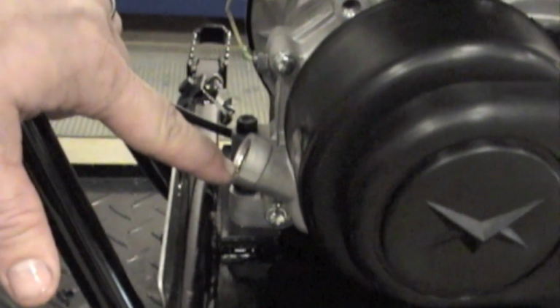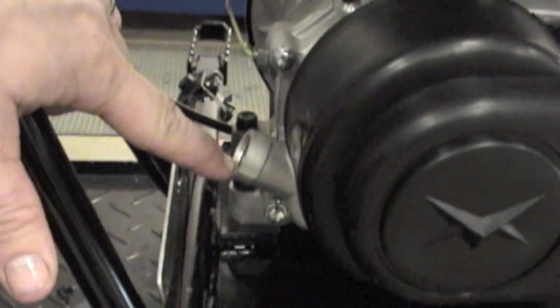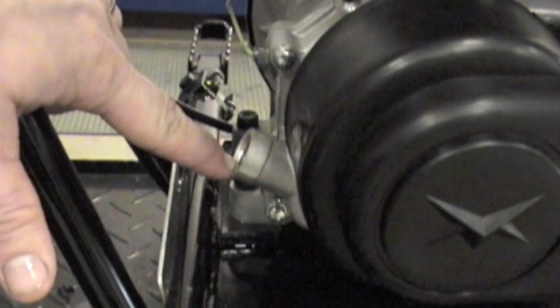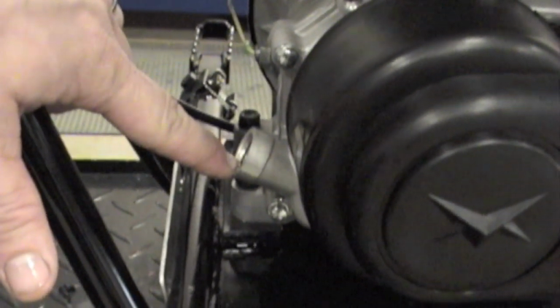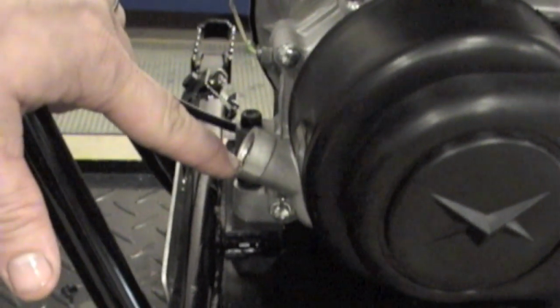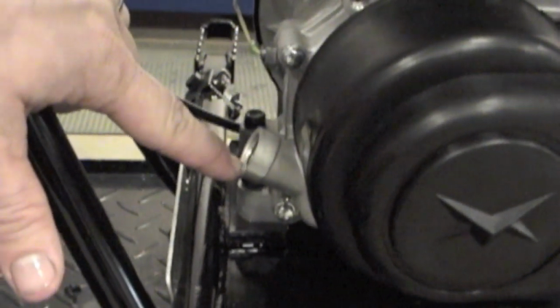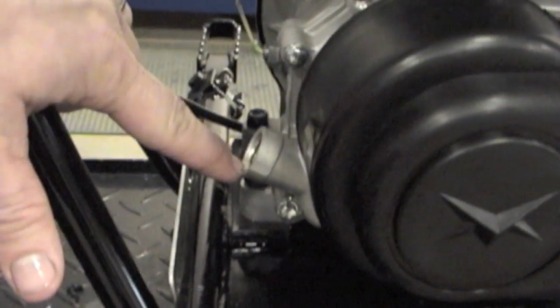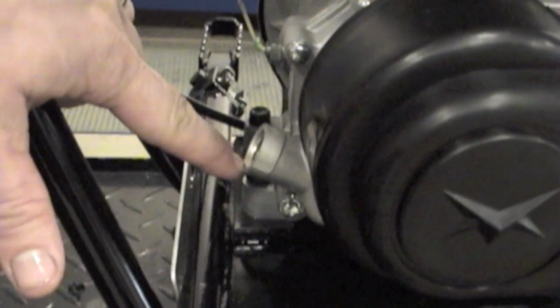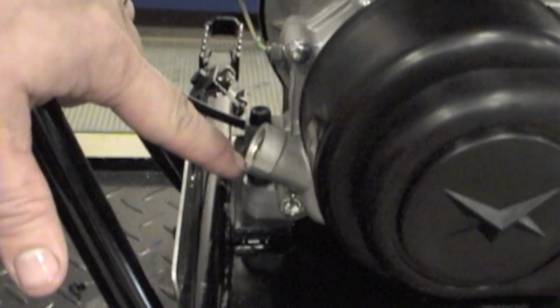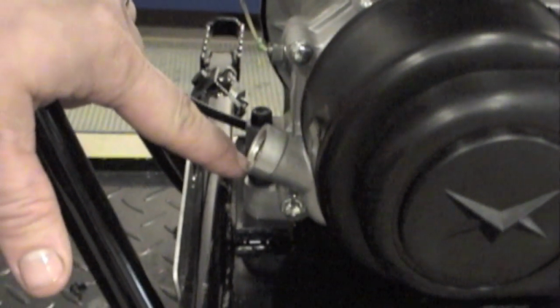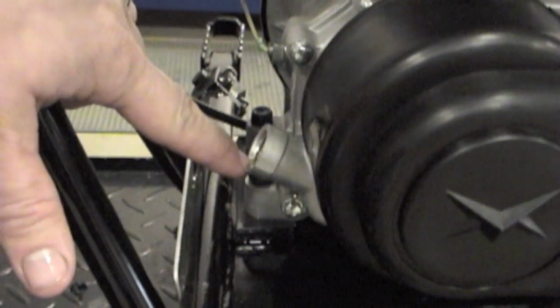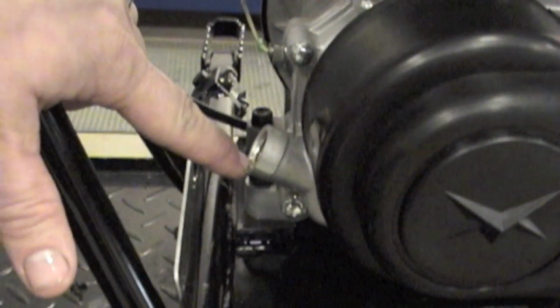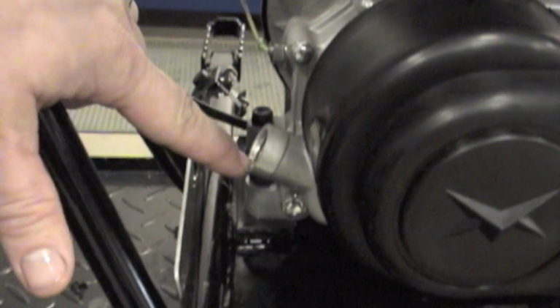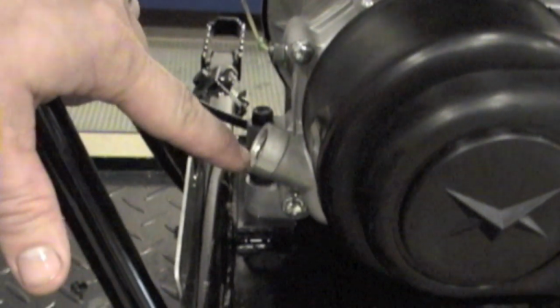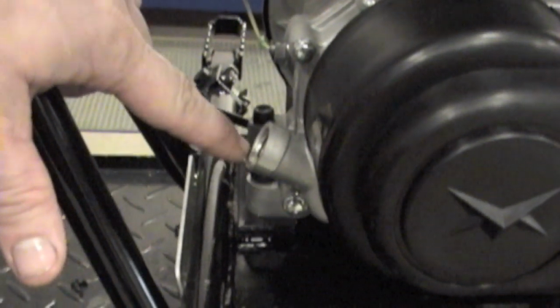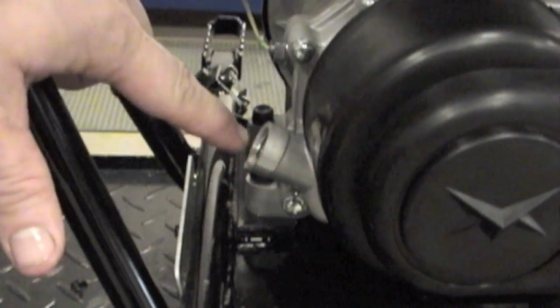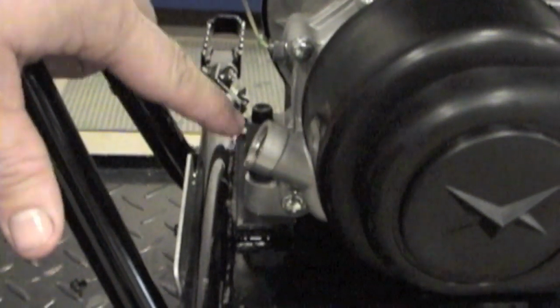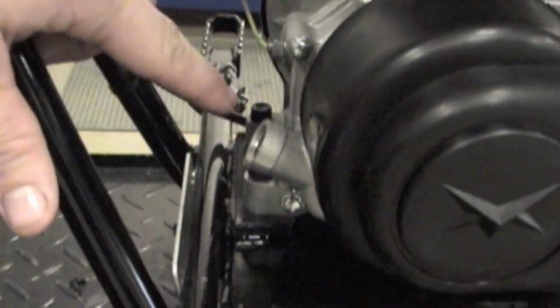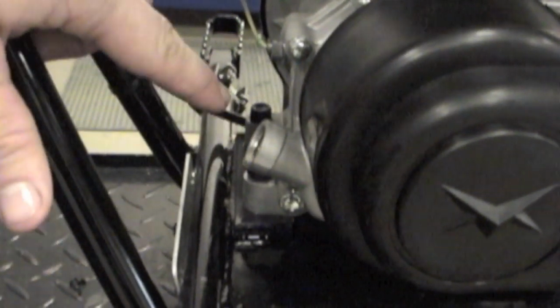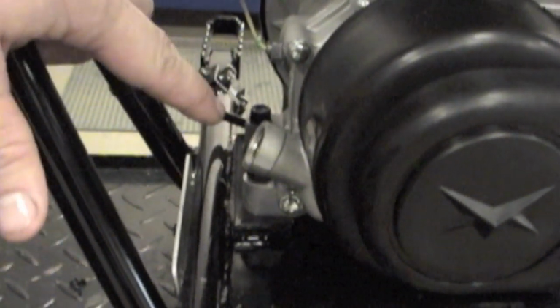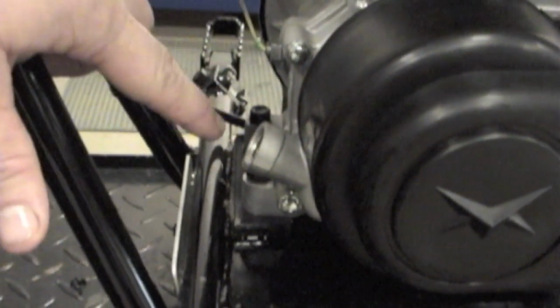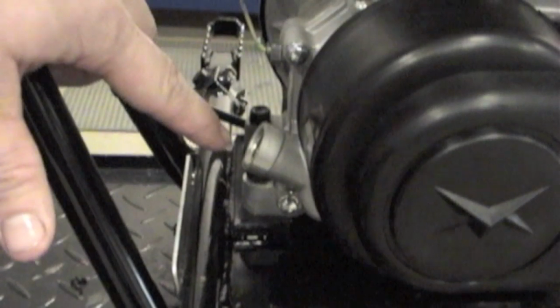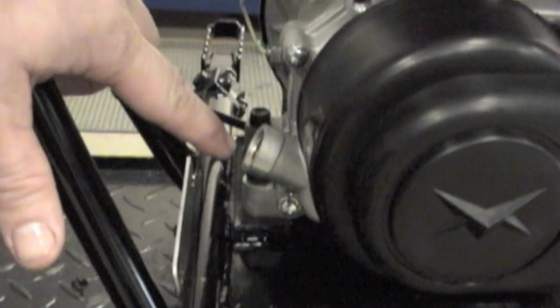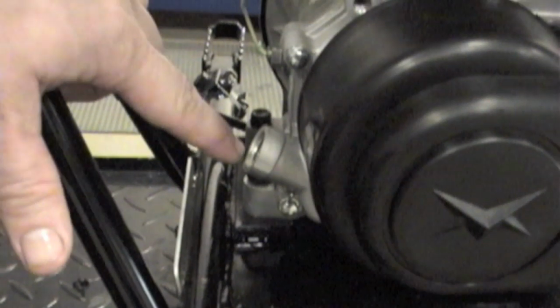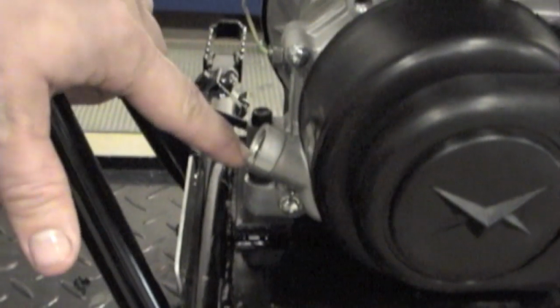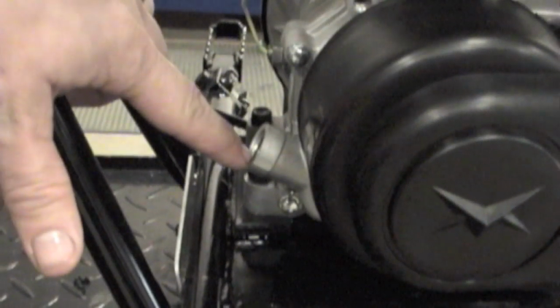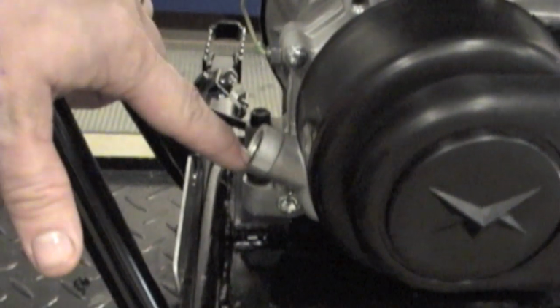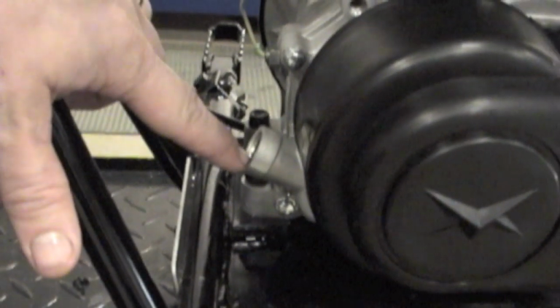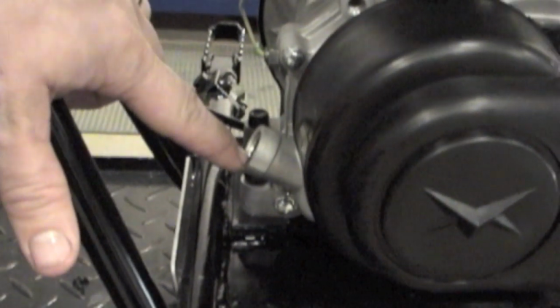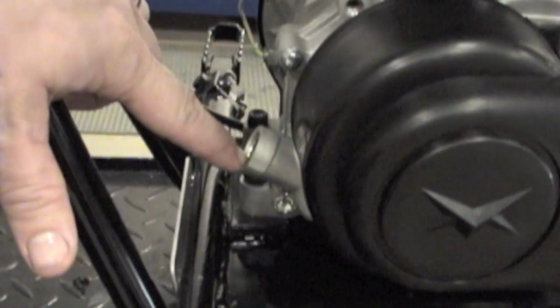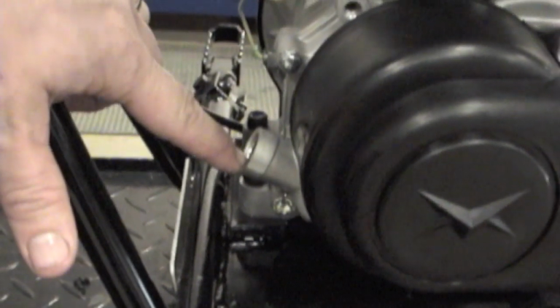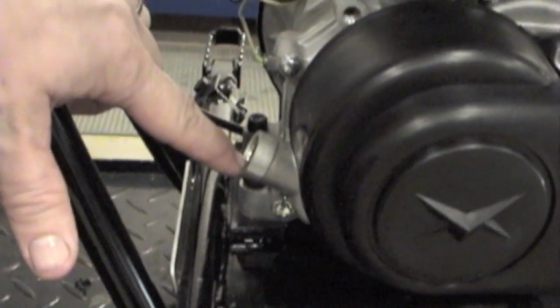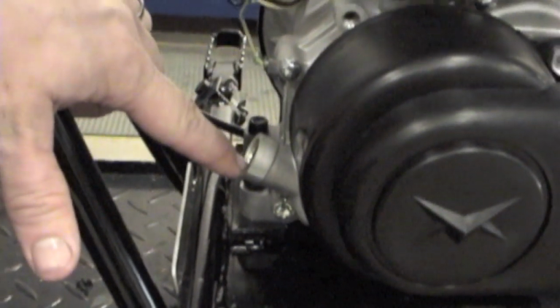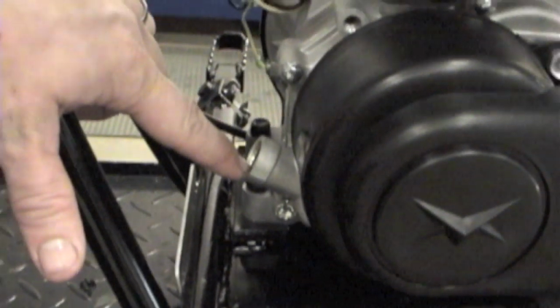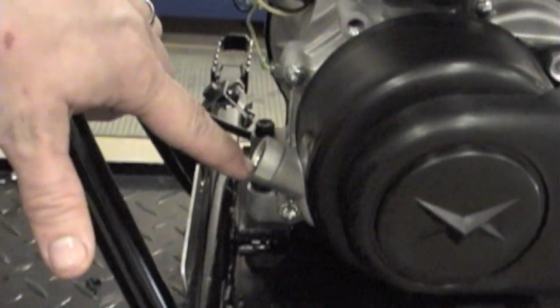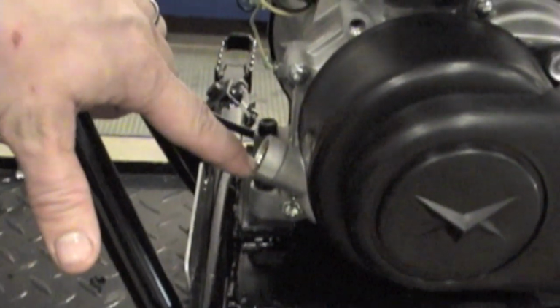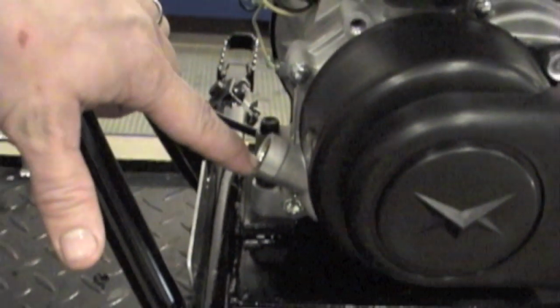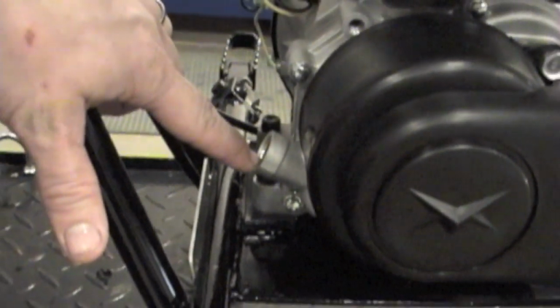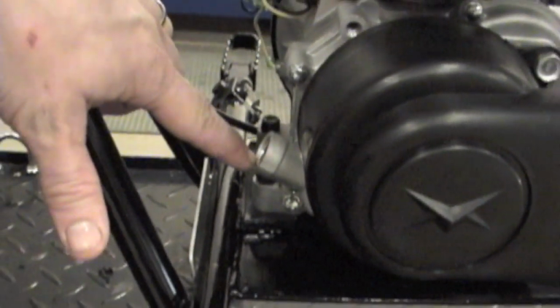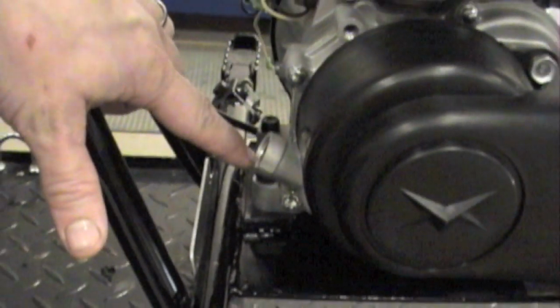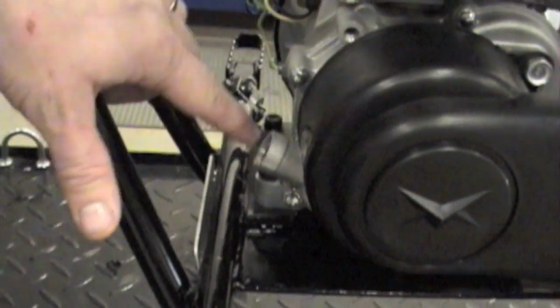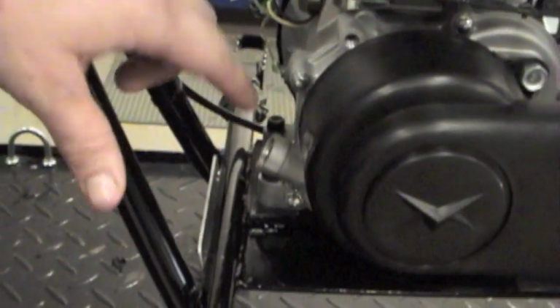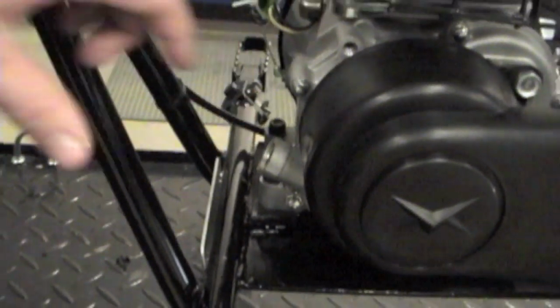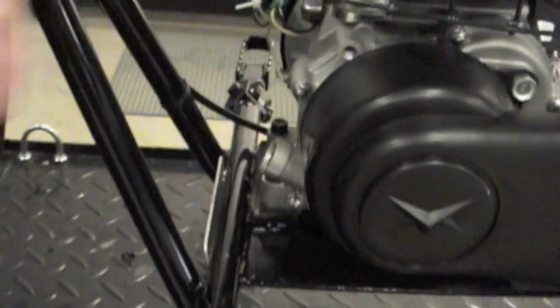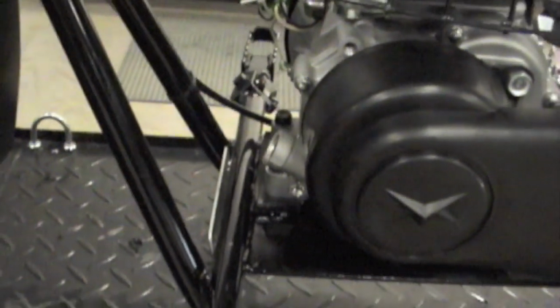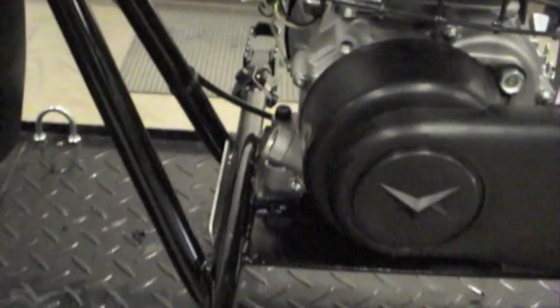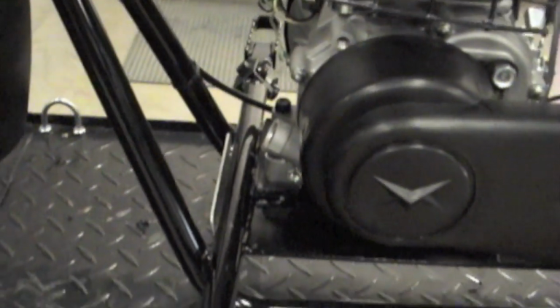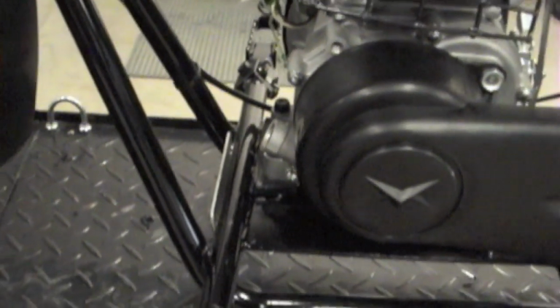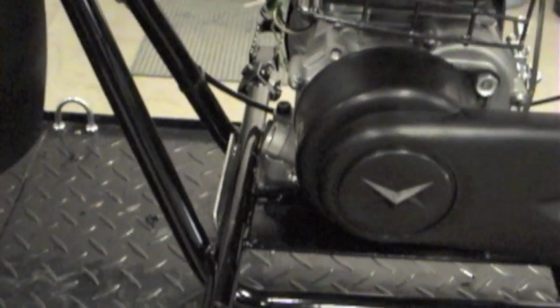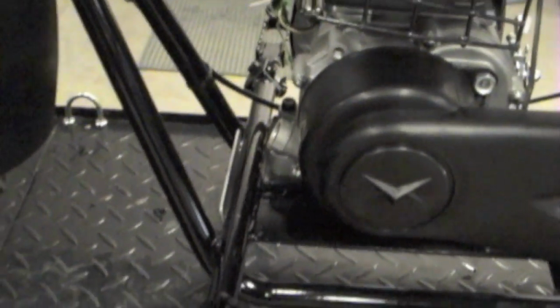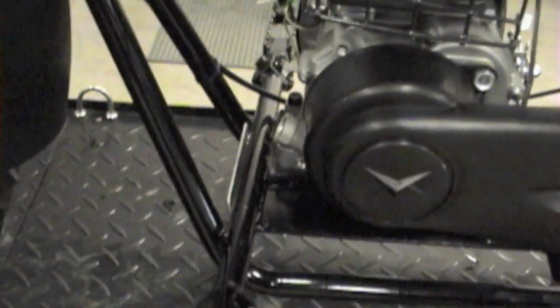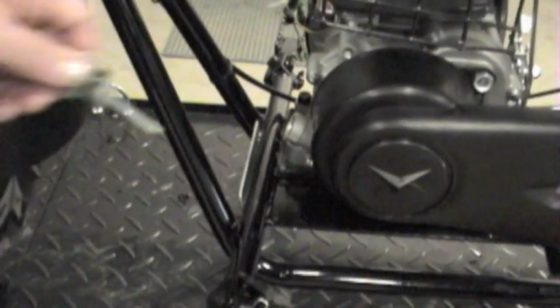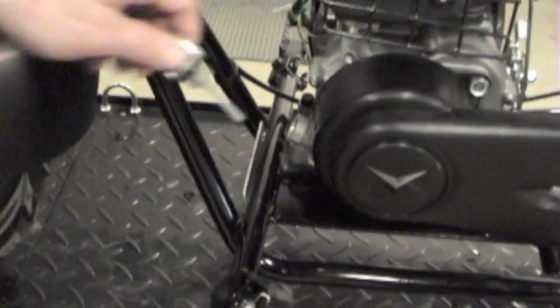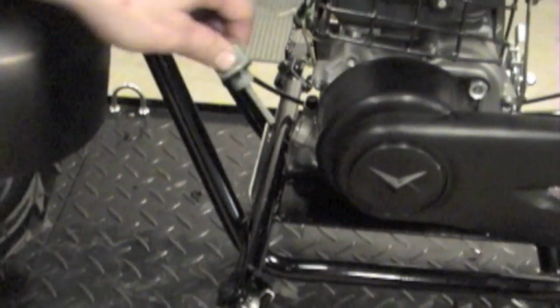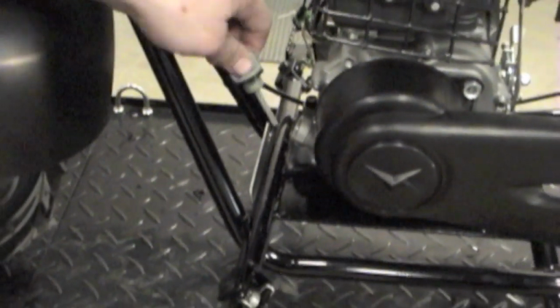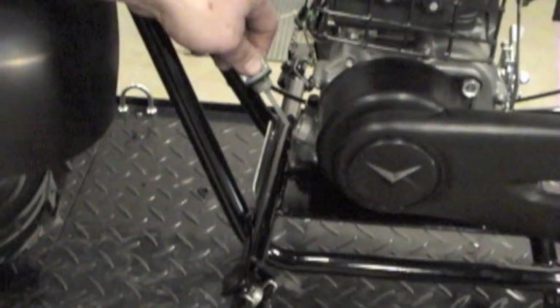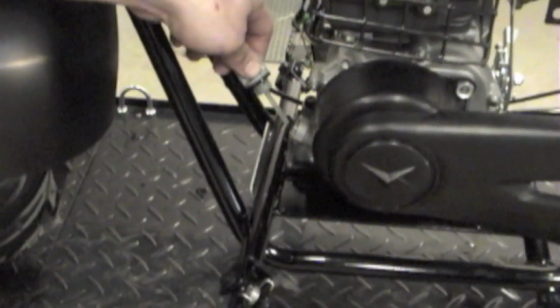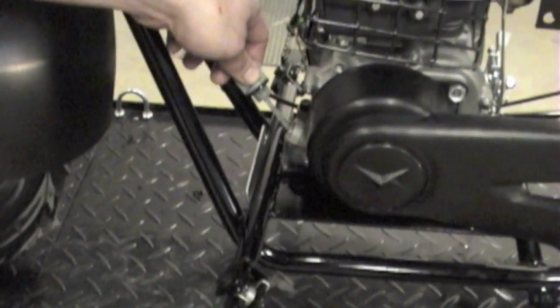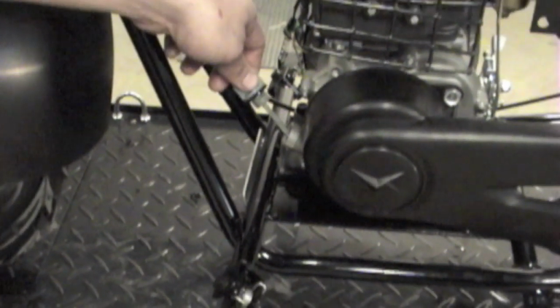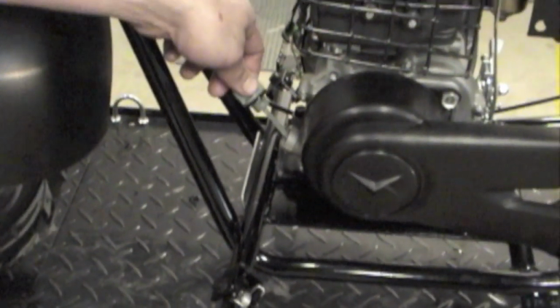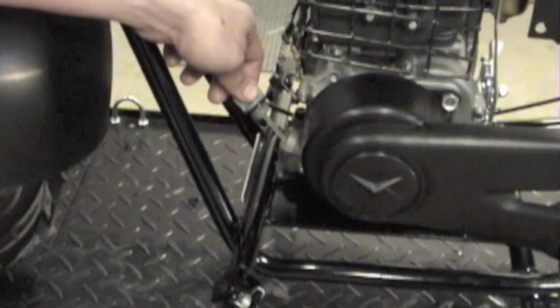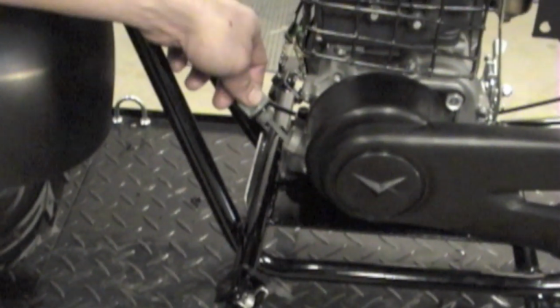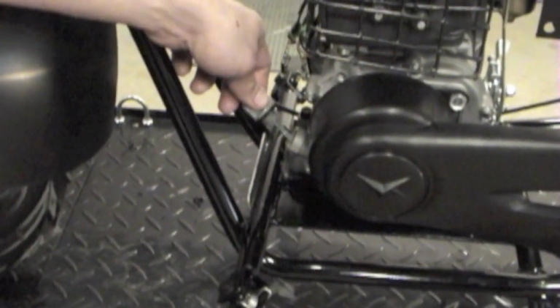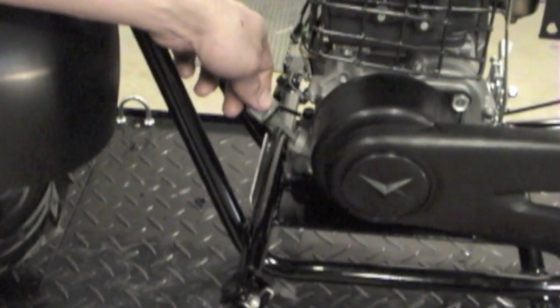The dipstick gauge will let you know how low you are, but typically when you refill you just want it to come right to the top of the oil fill plug there.